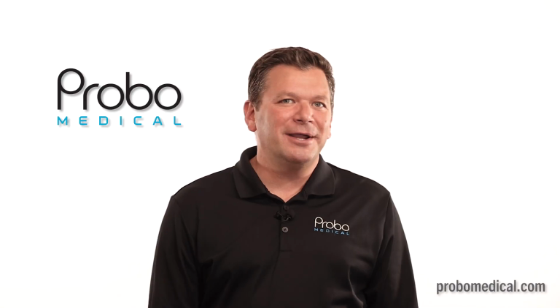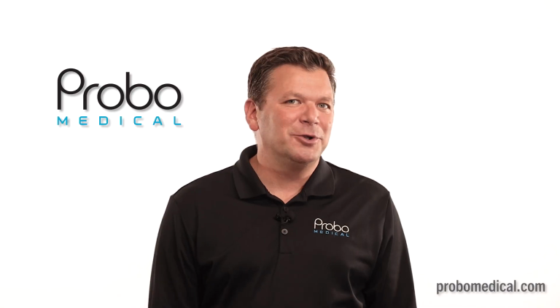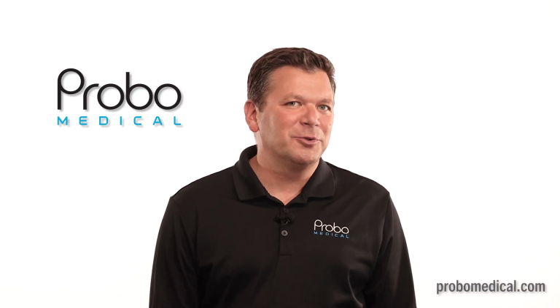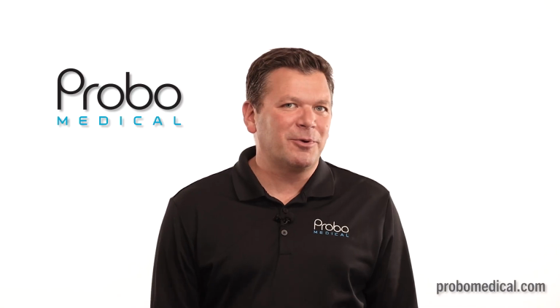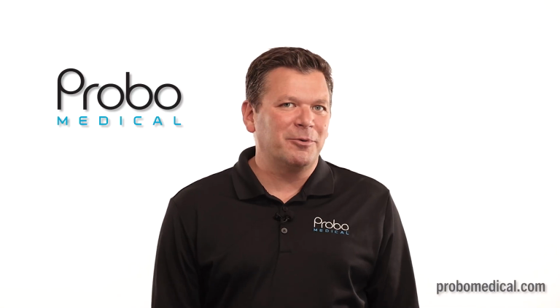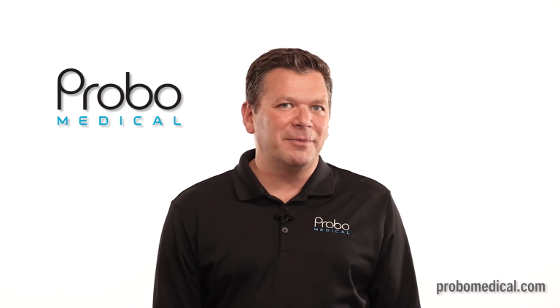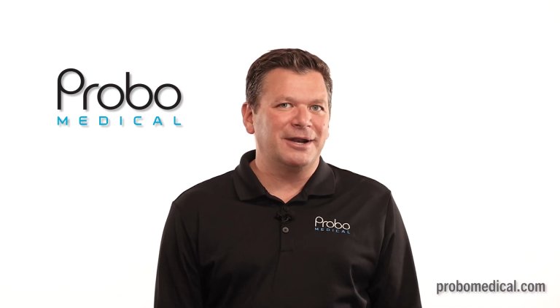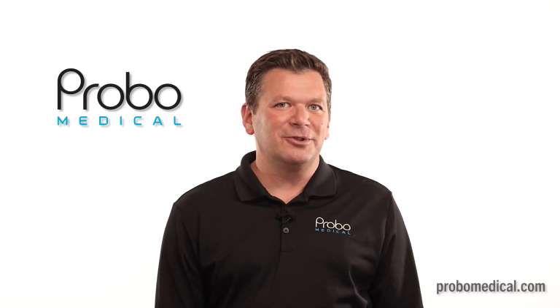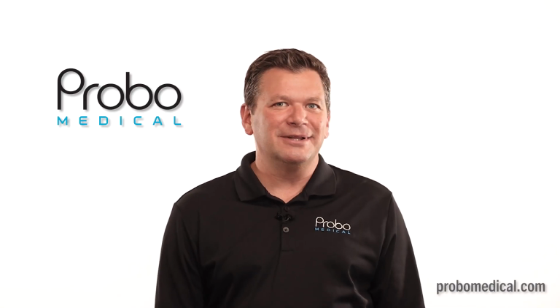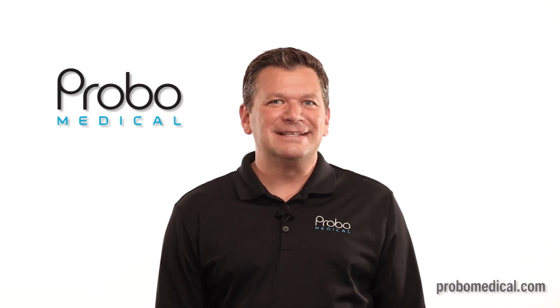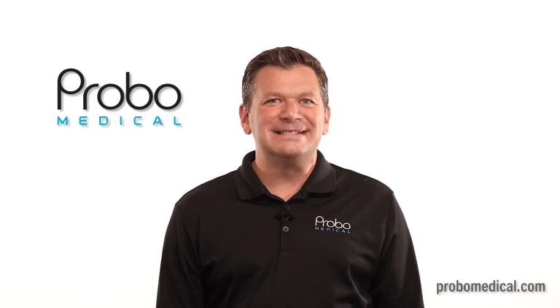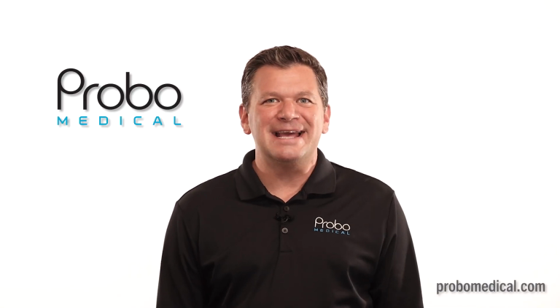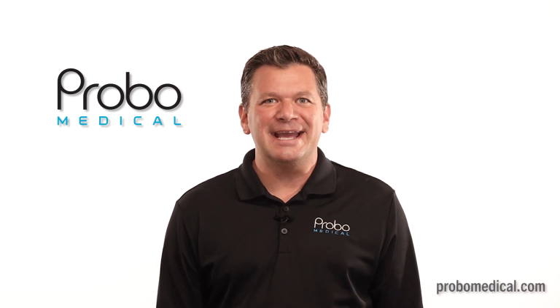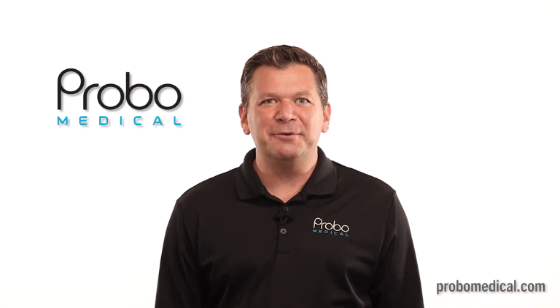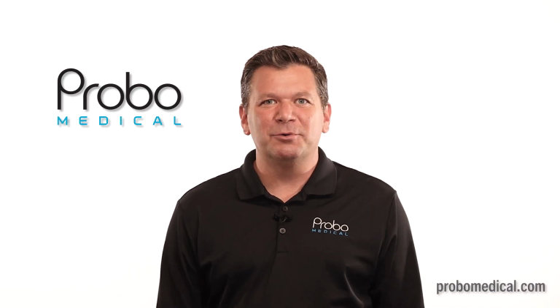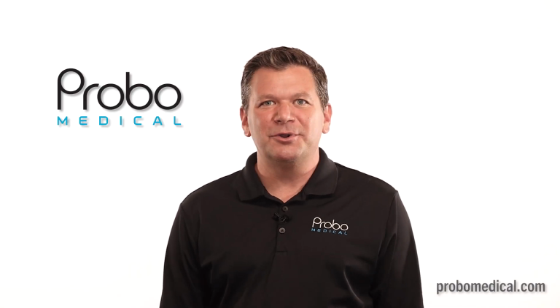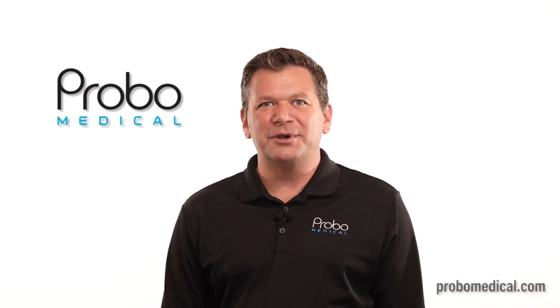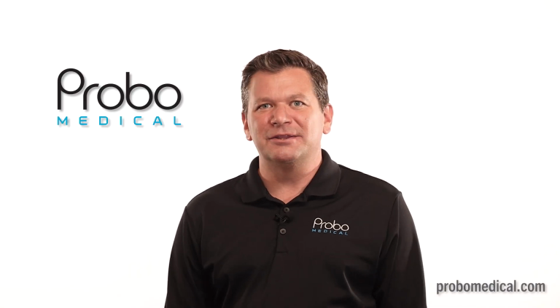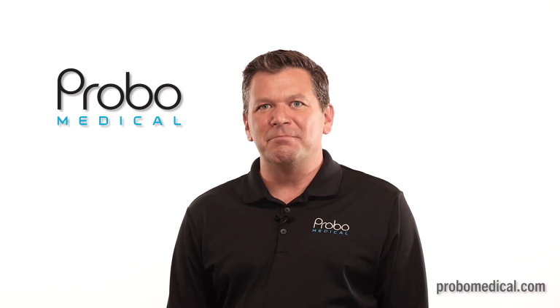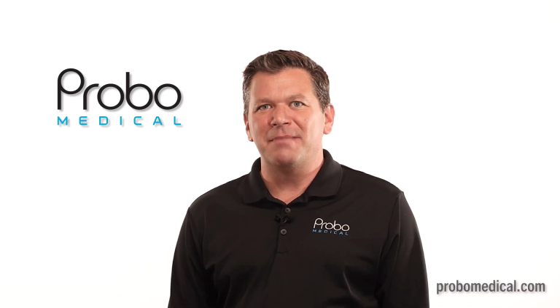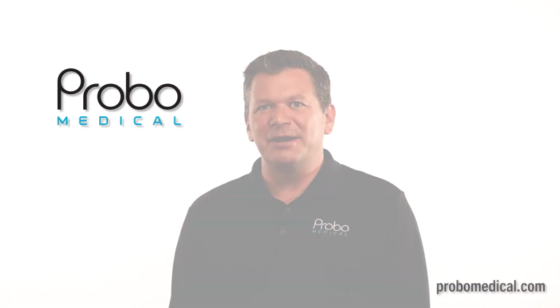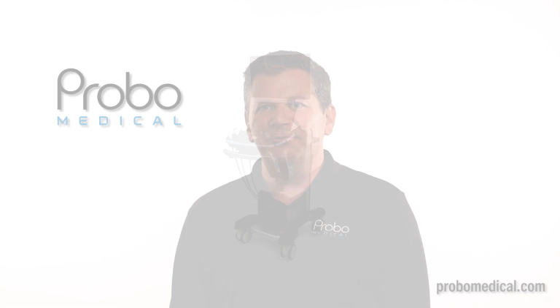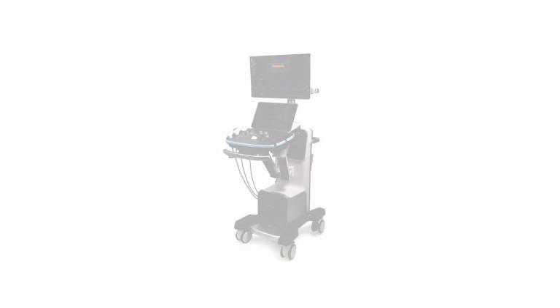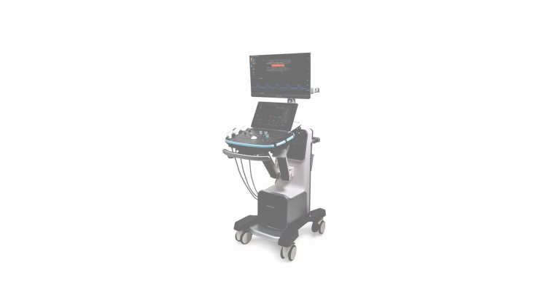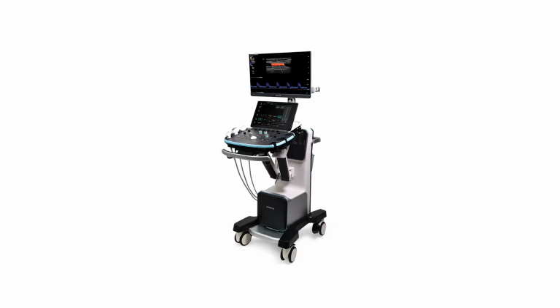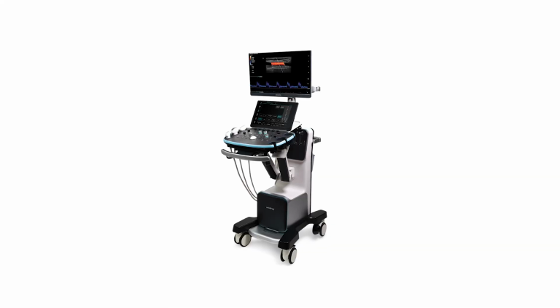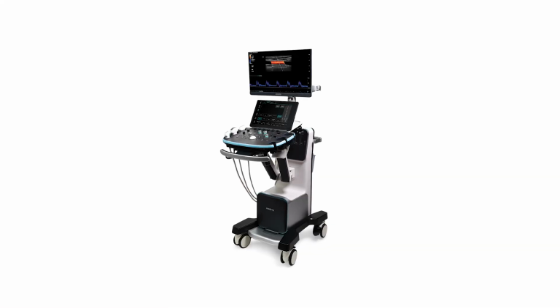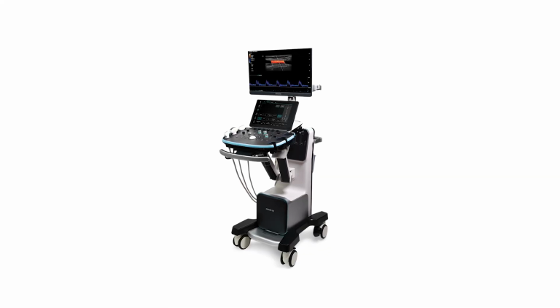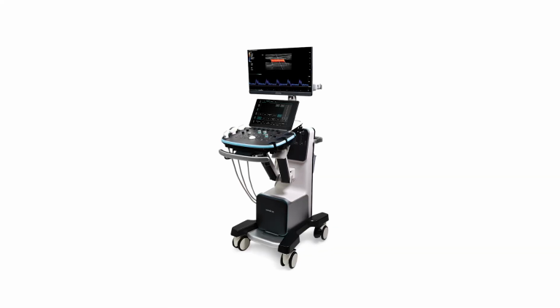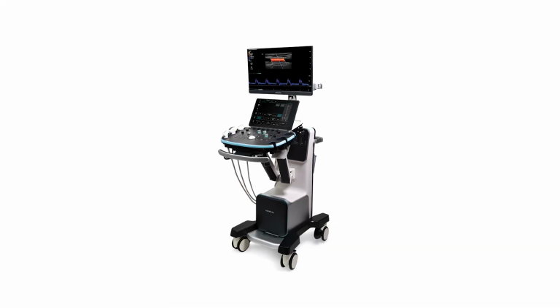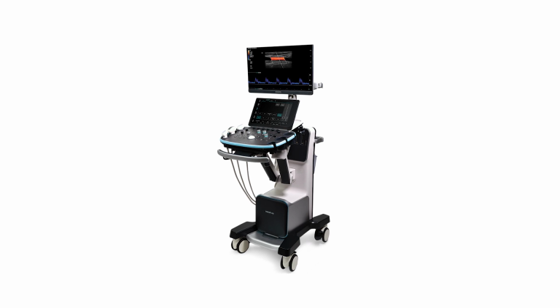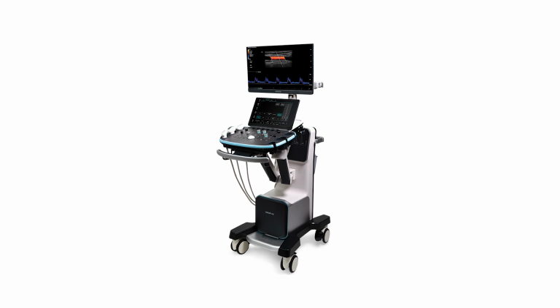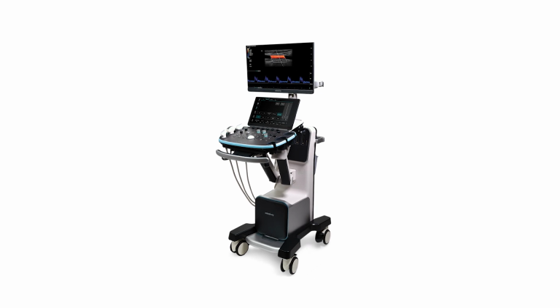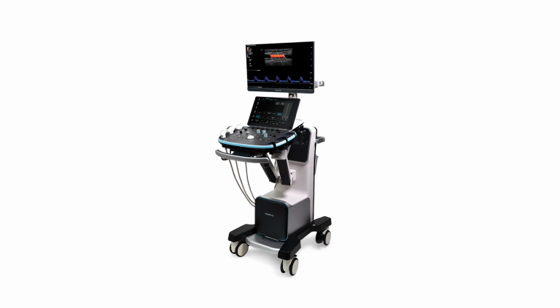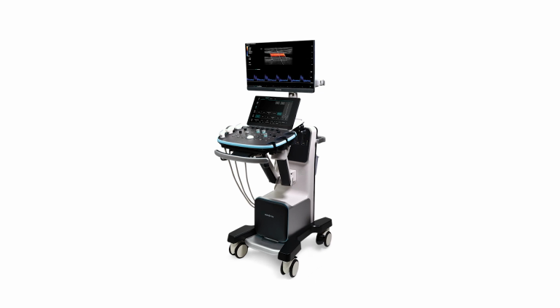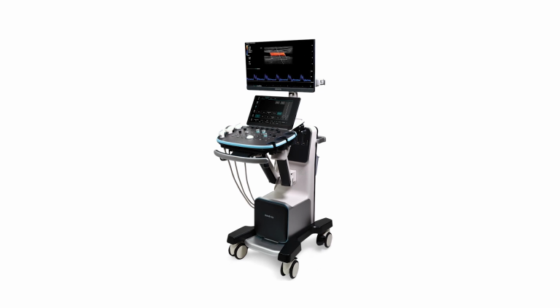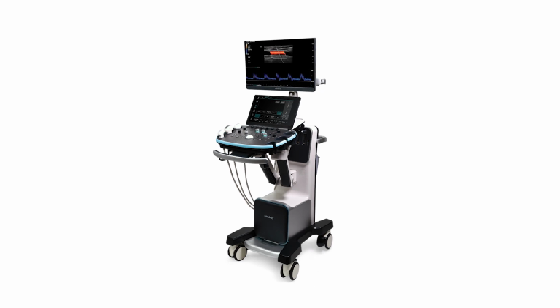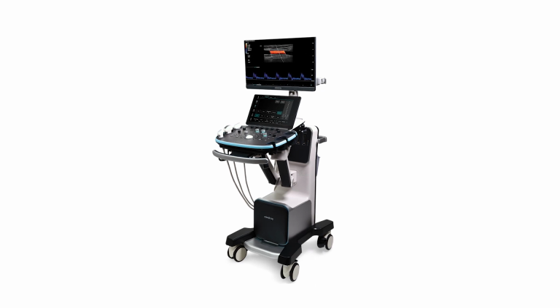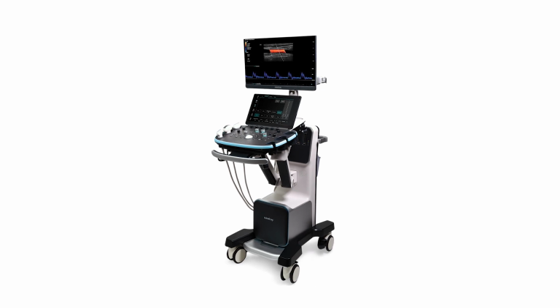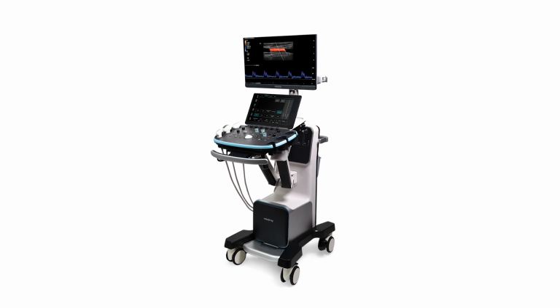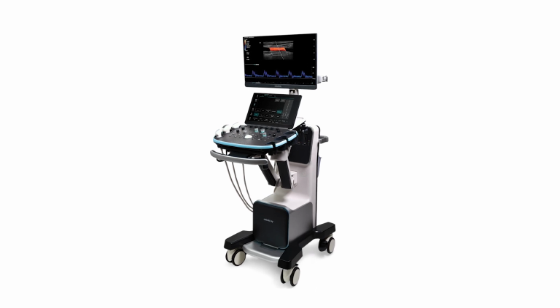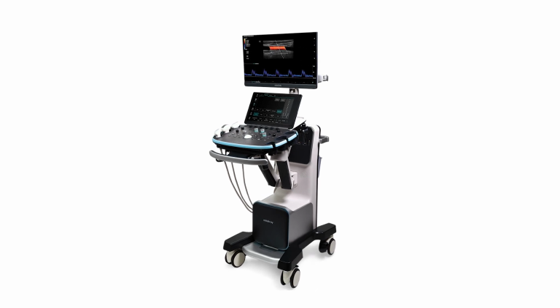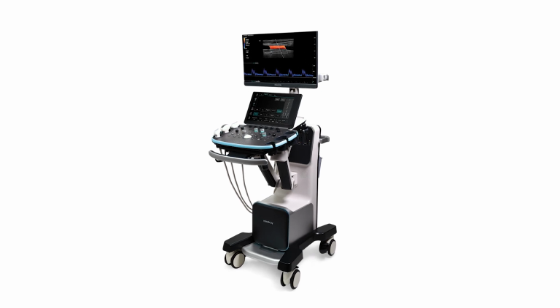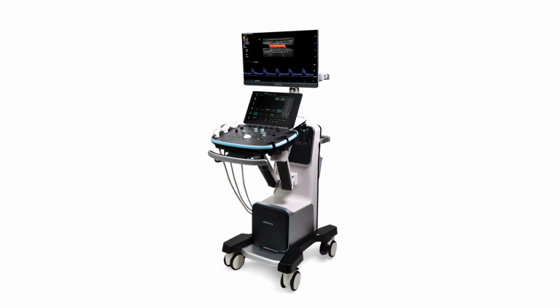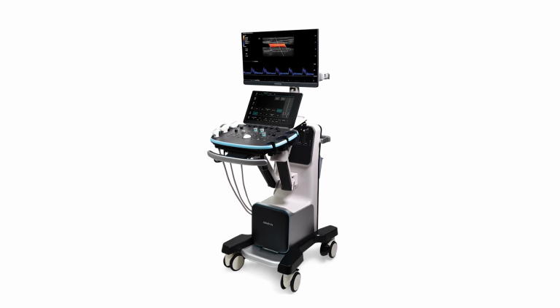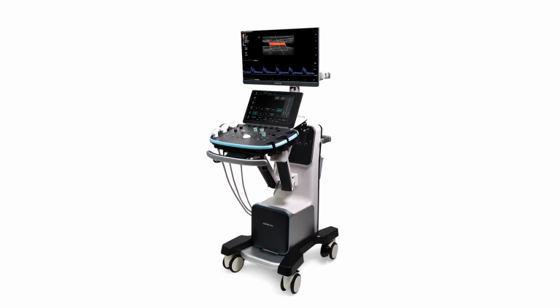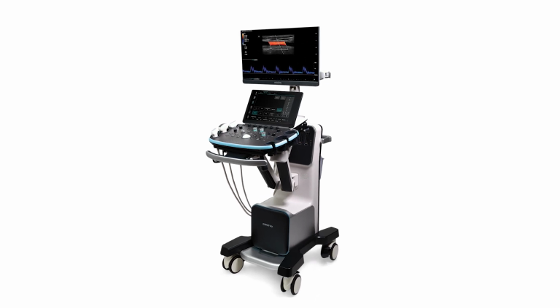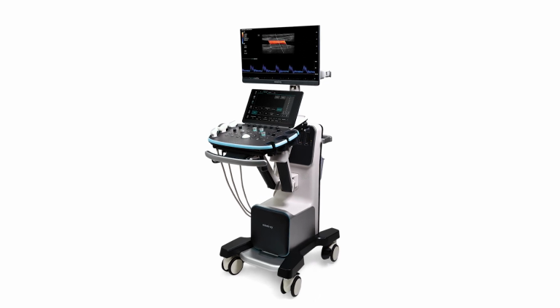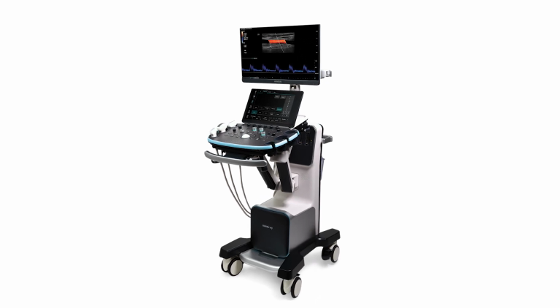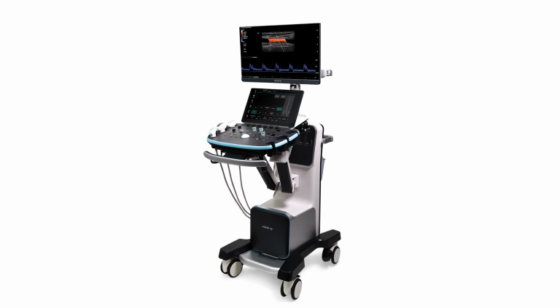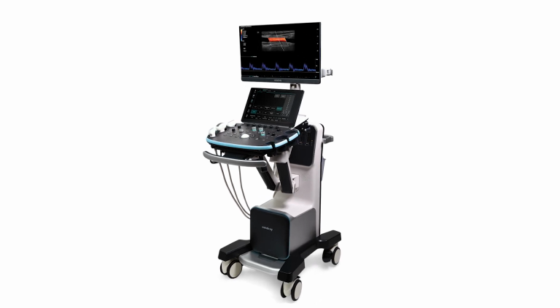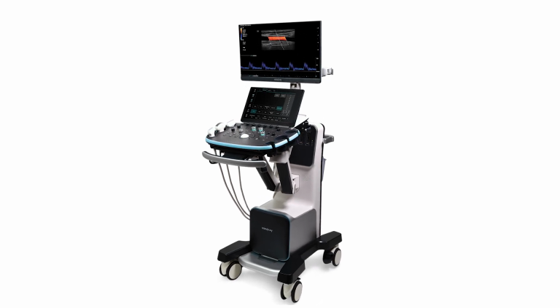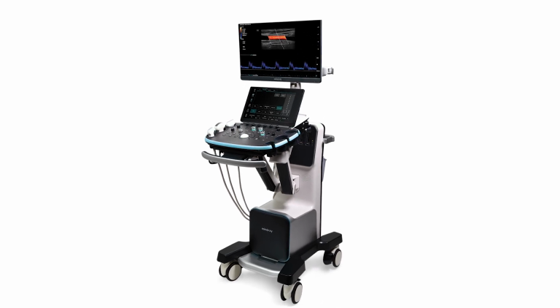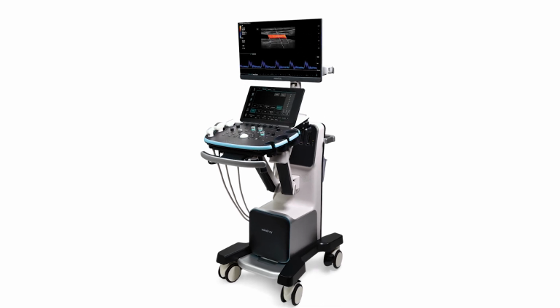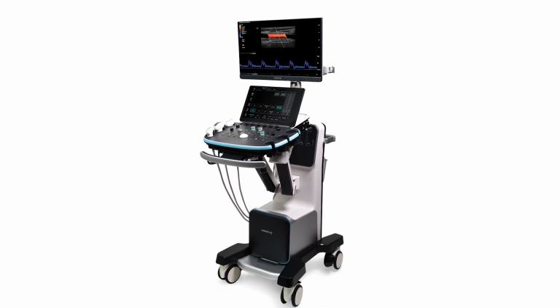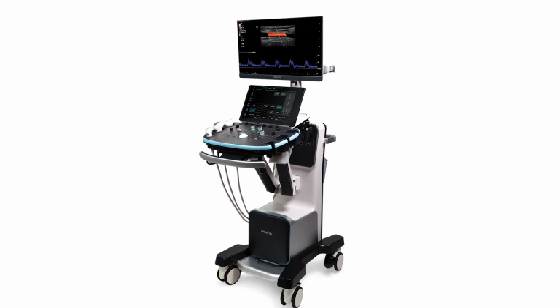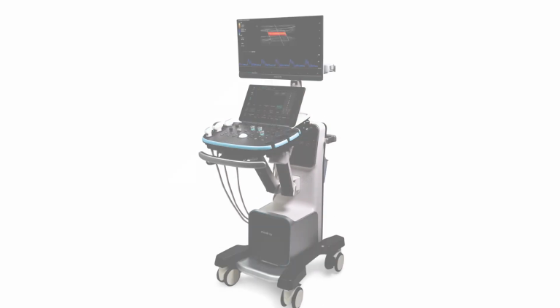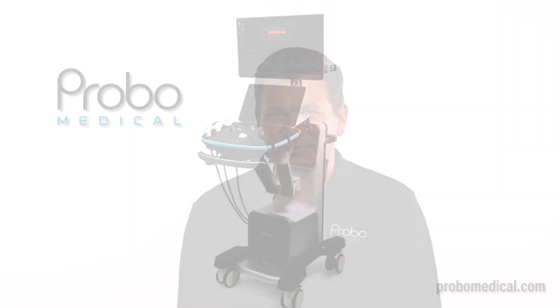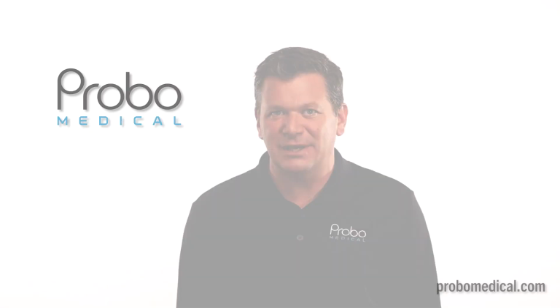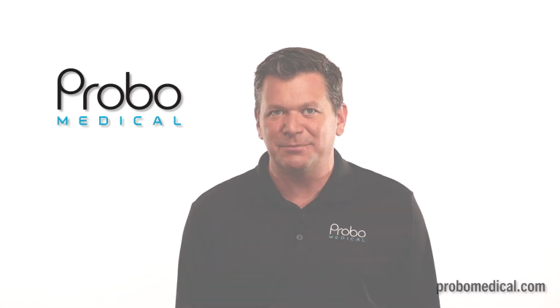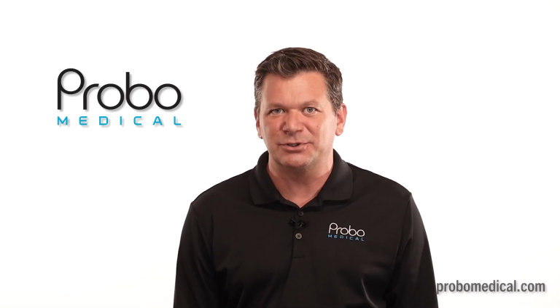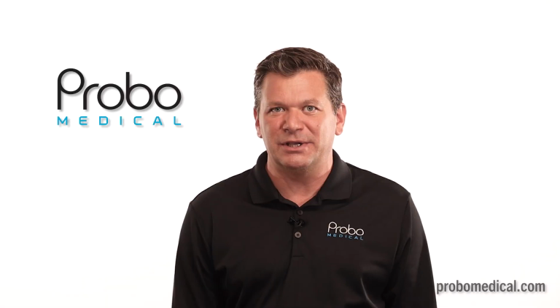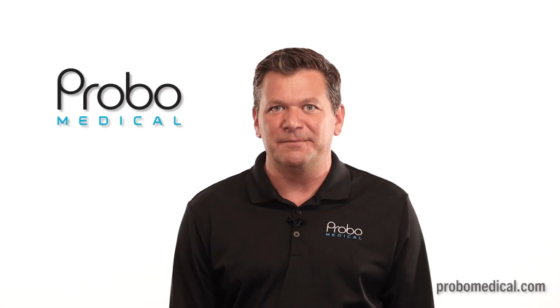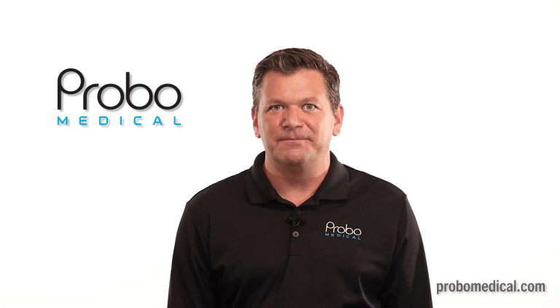I'm Brian Gill with Provo Medical, and today we're looking at the Mindray Resona i9T mid to upper range shared service ultrasound machine.